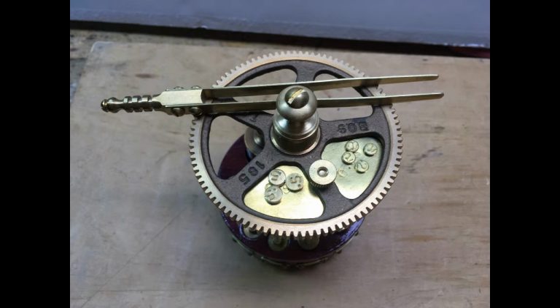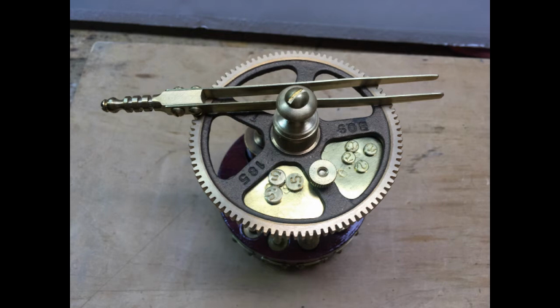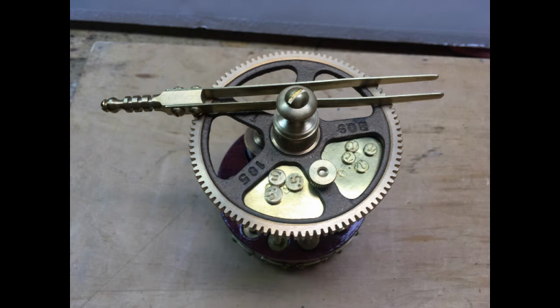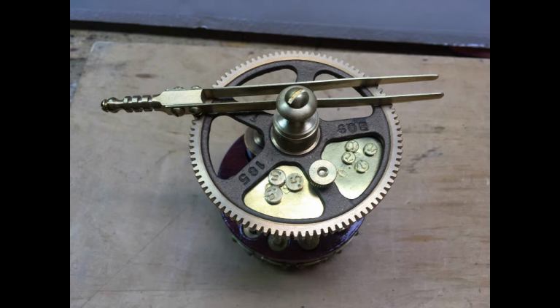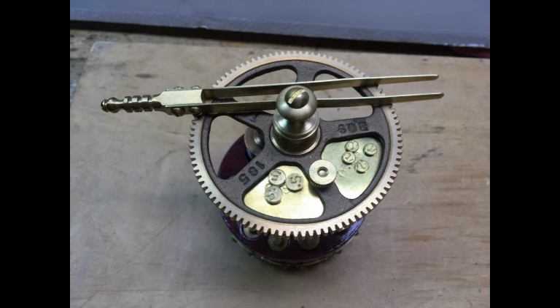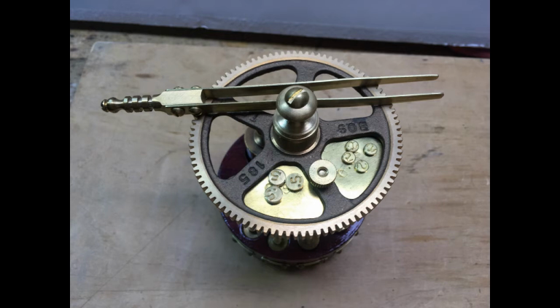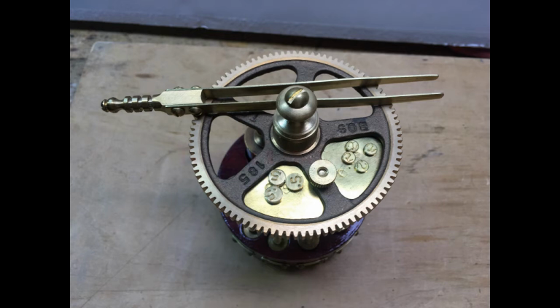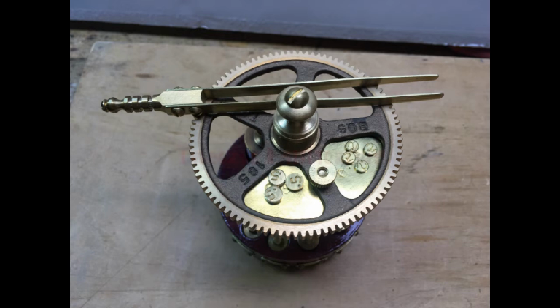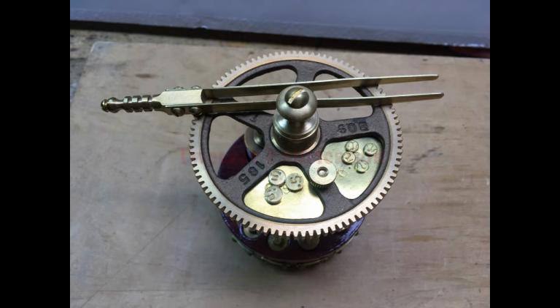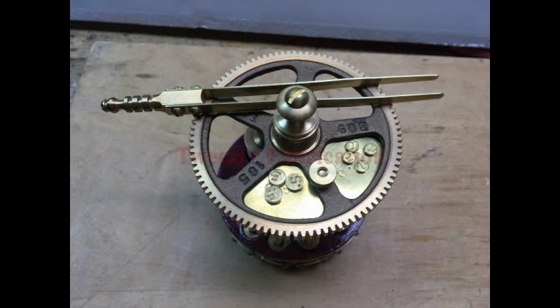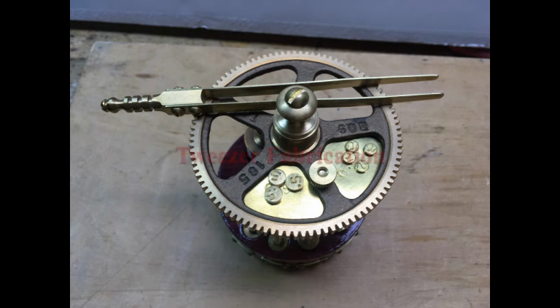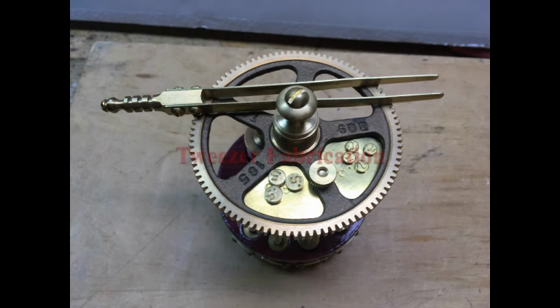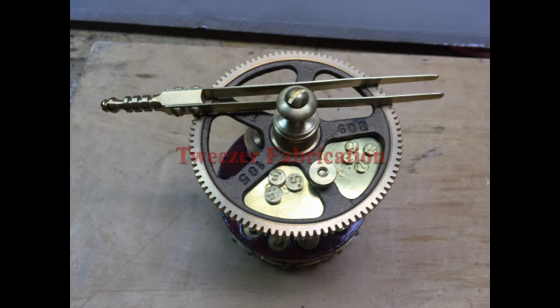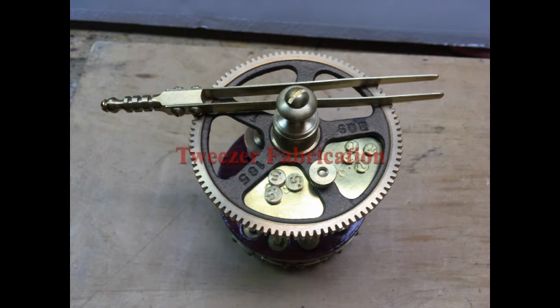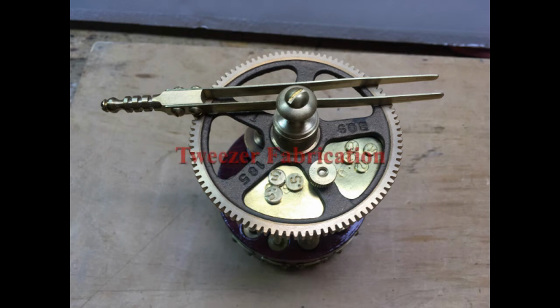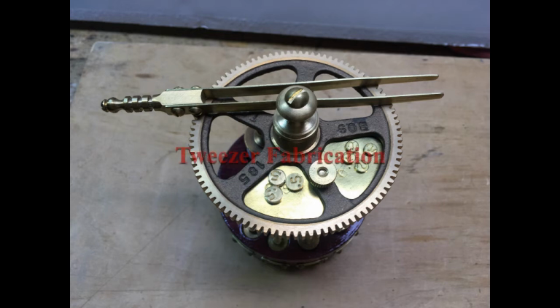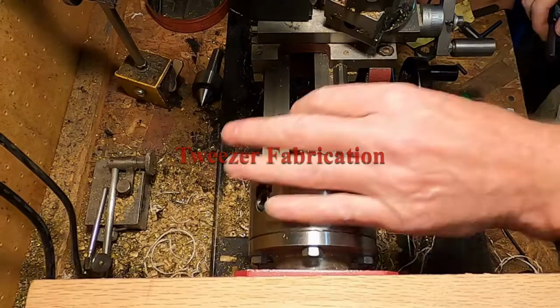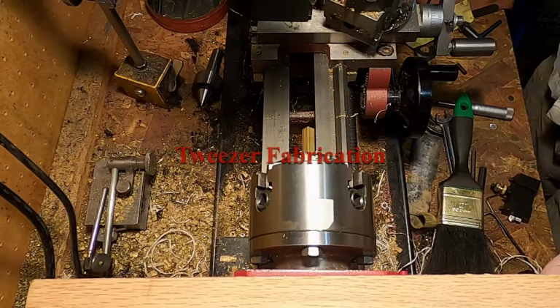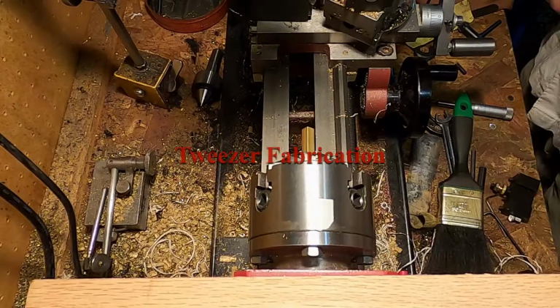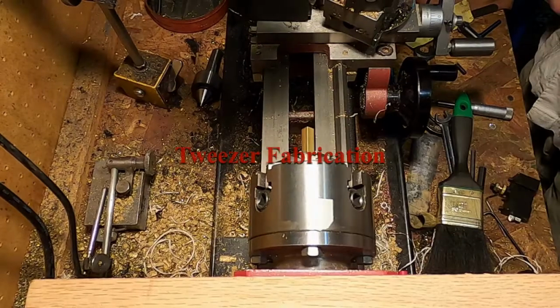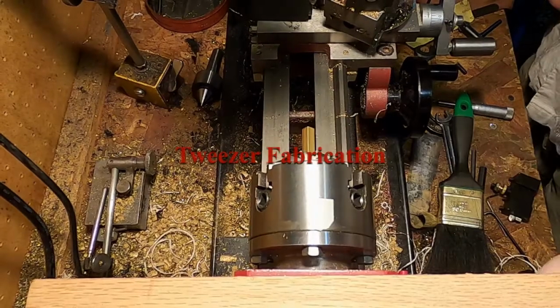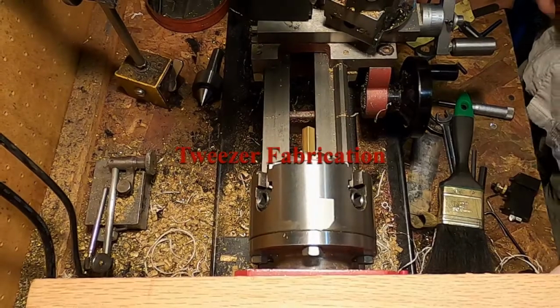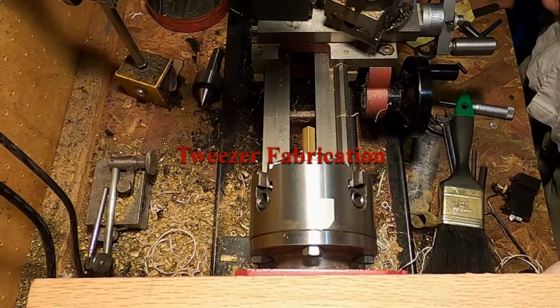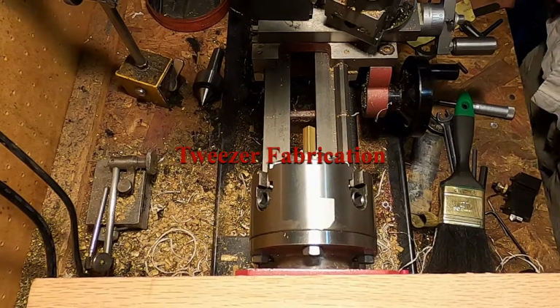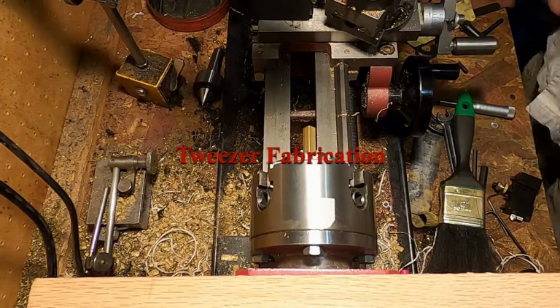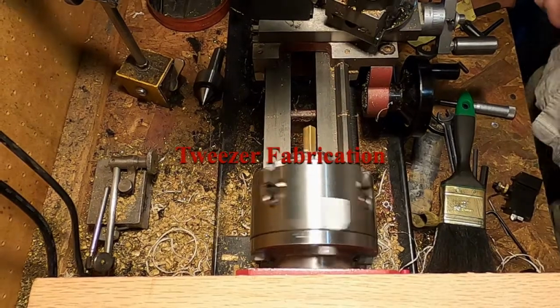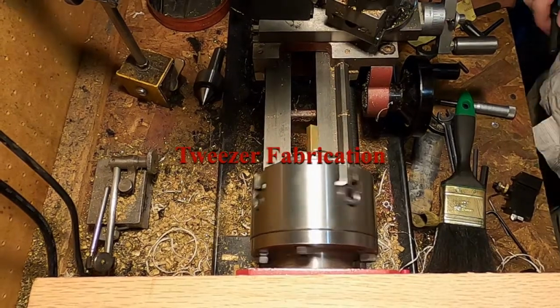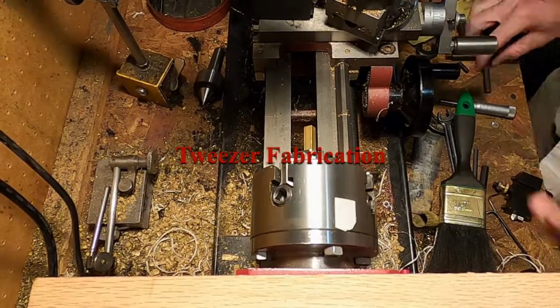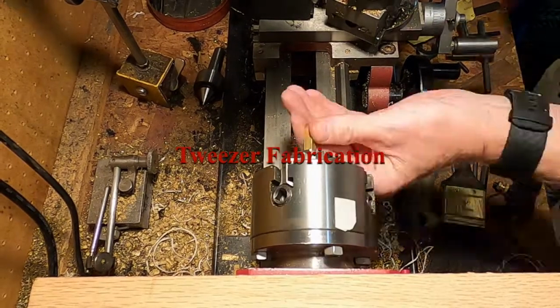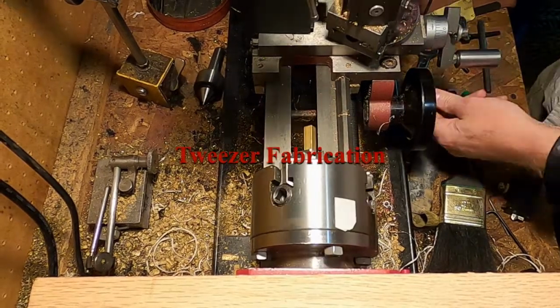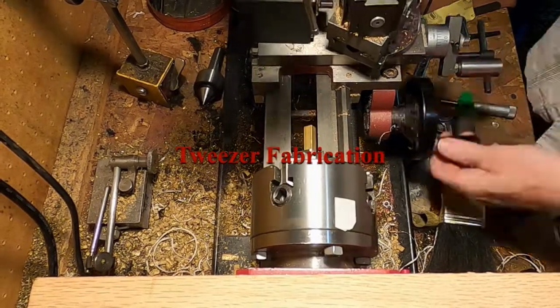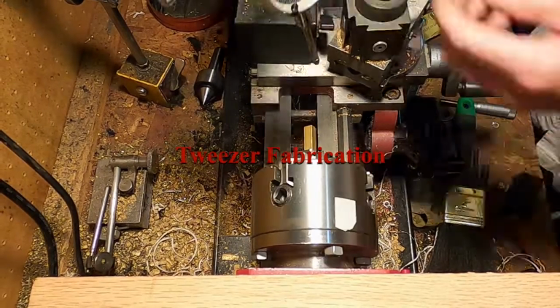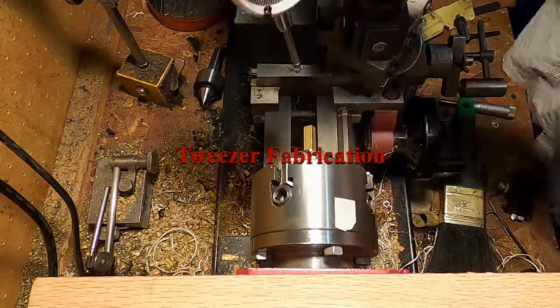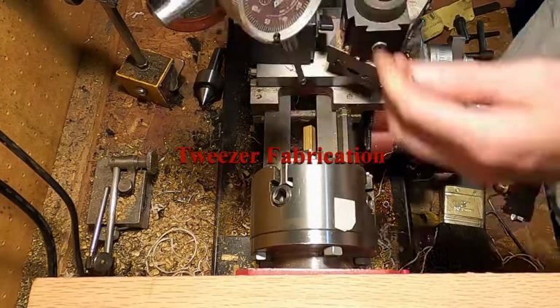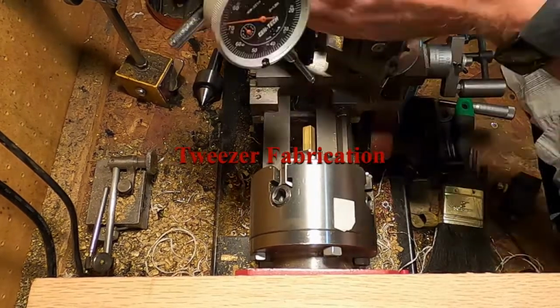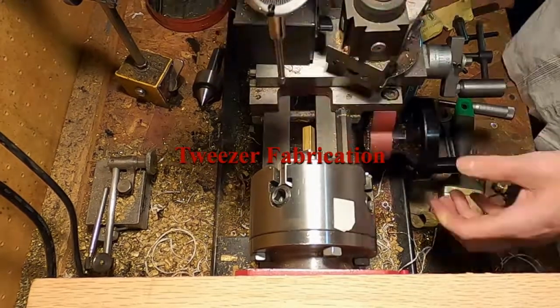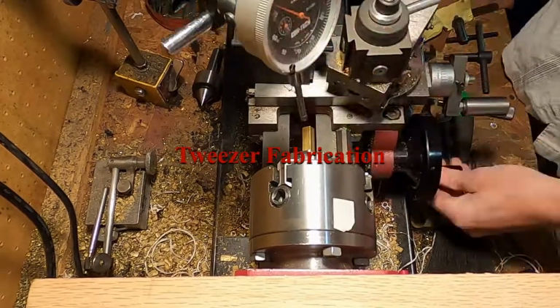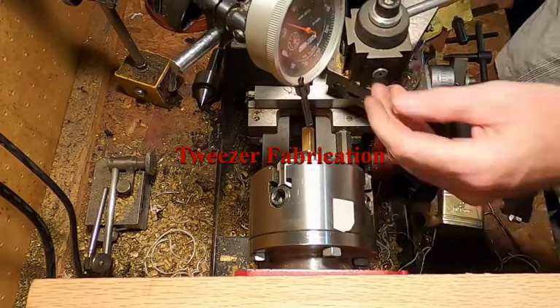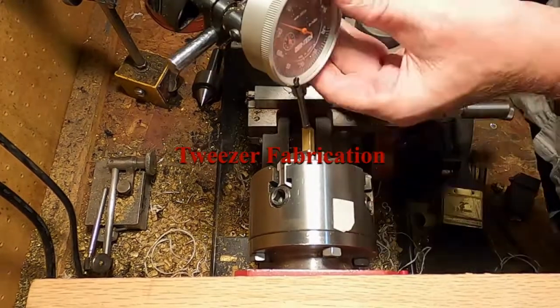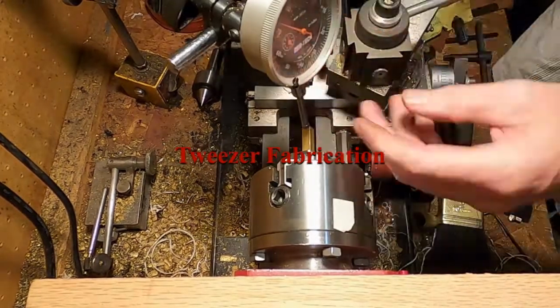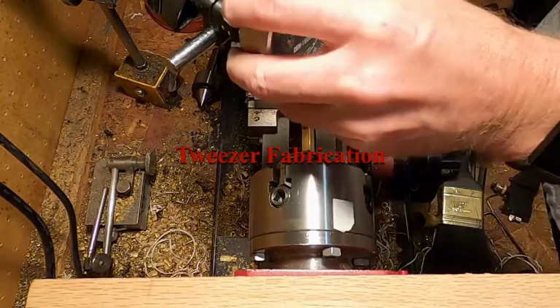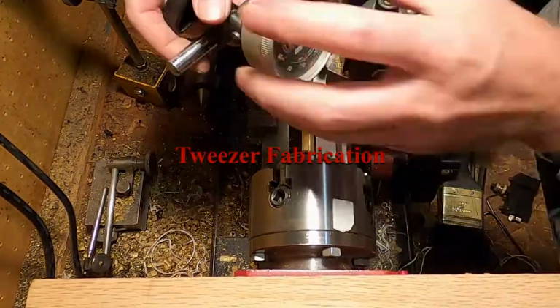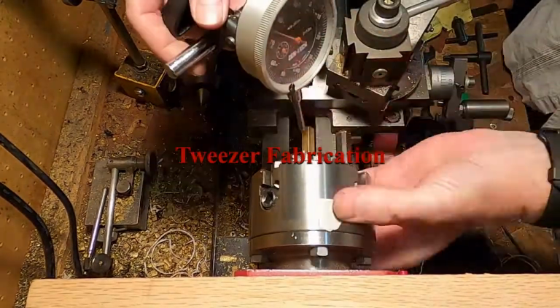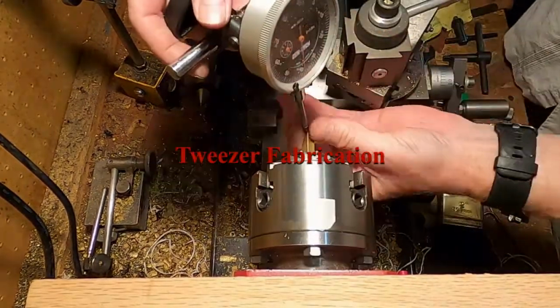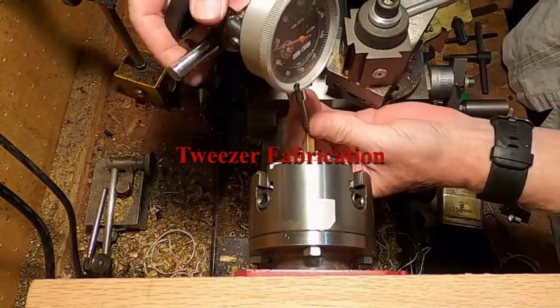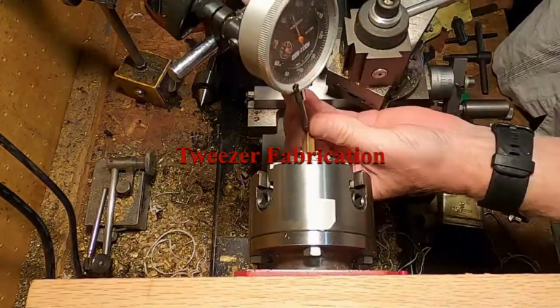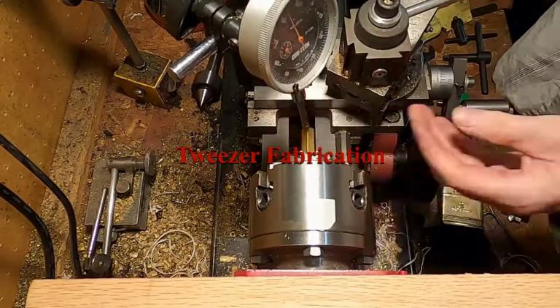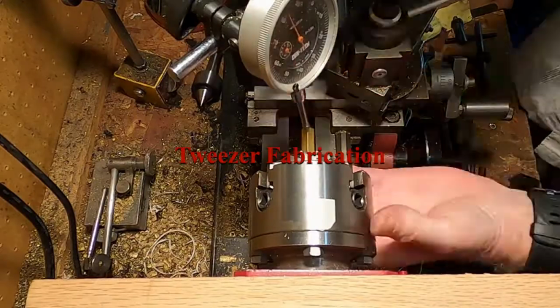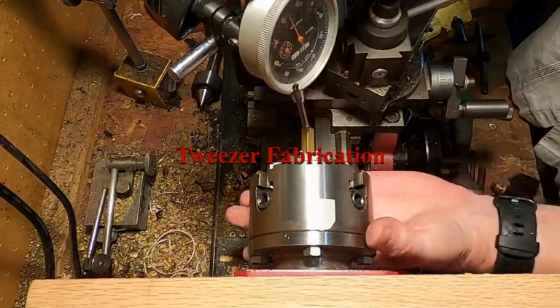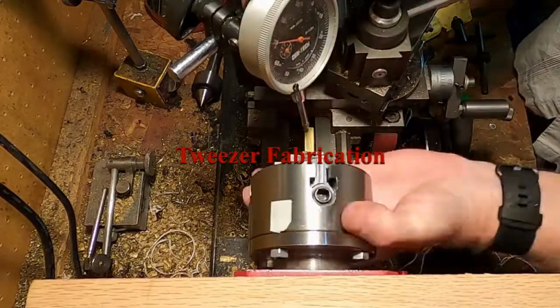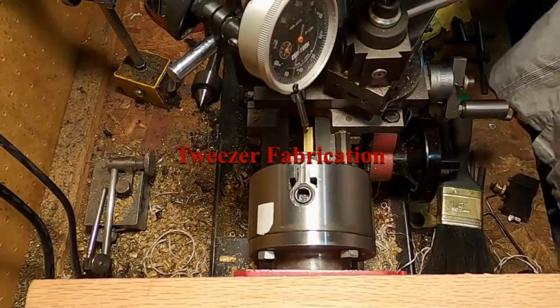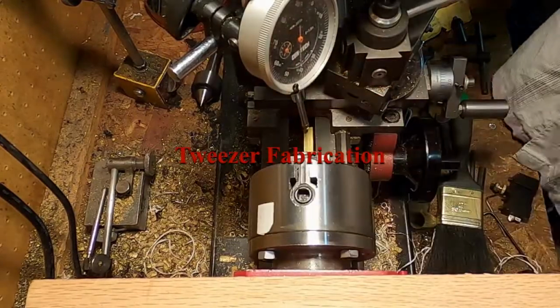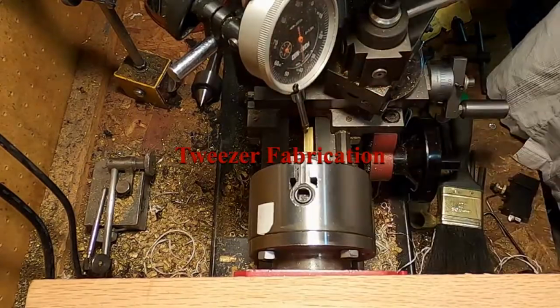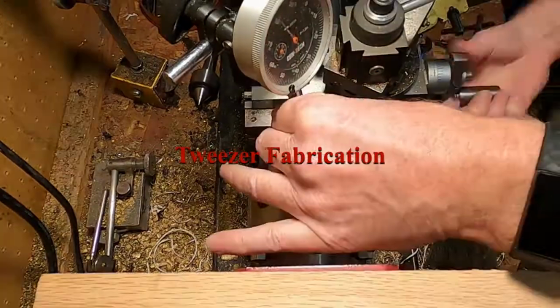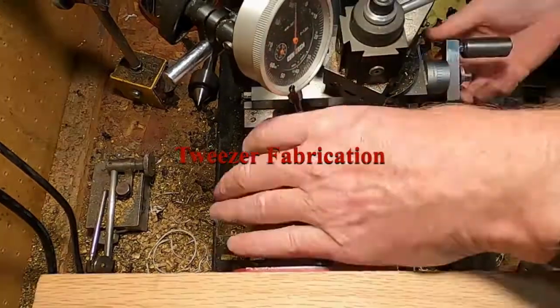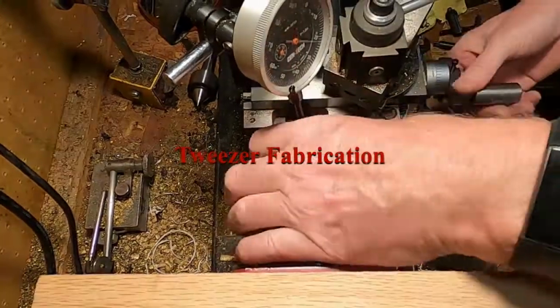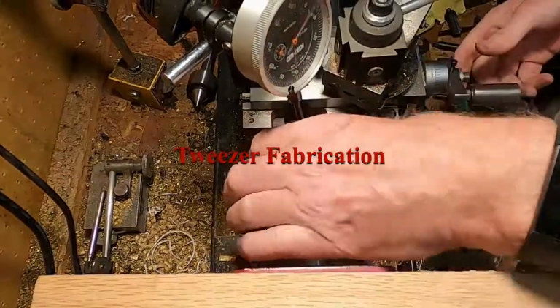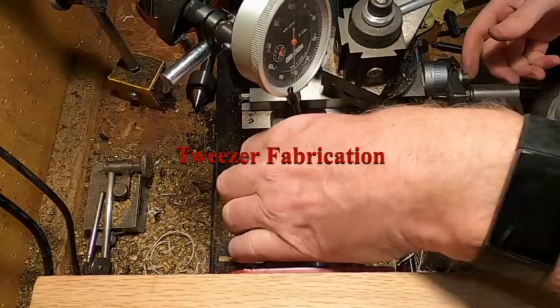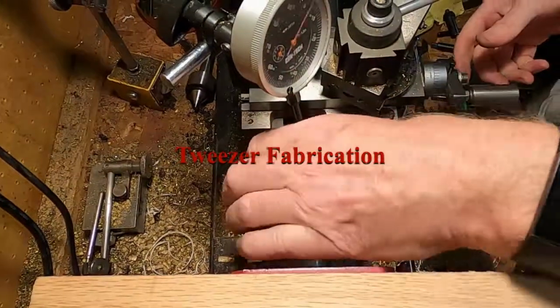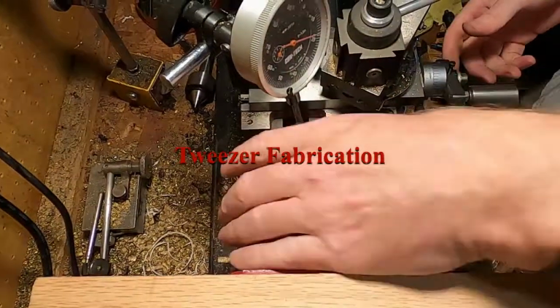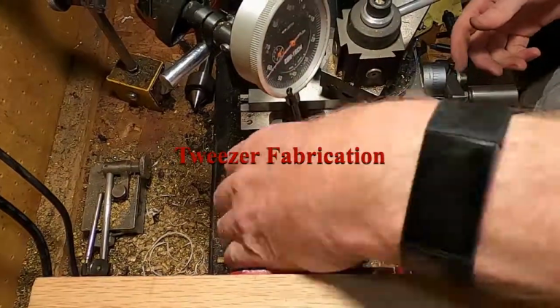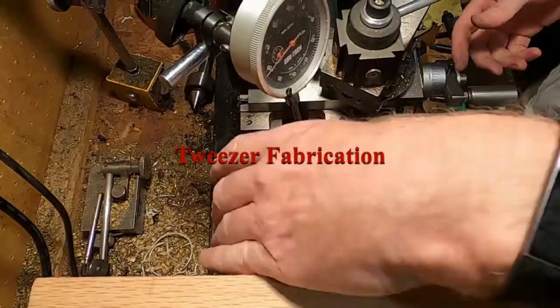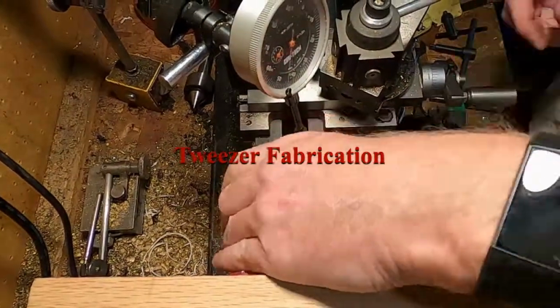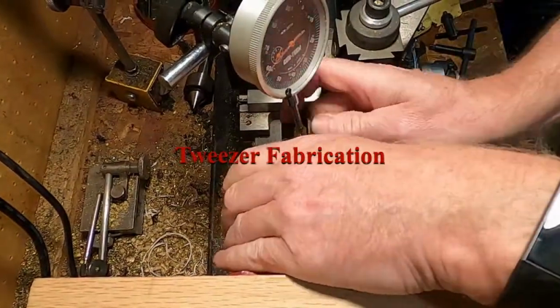After making the weights and the tray to hold them, I decided to make a set of tweezers out of brass that would match the rest of the design.